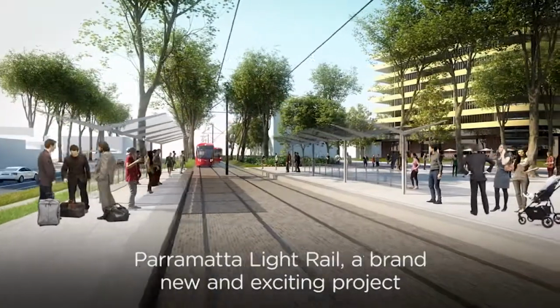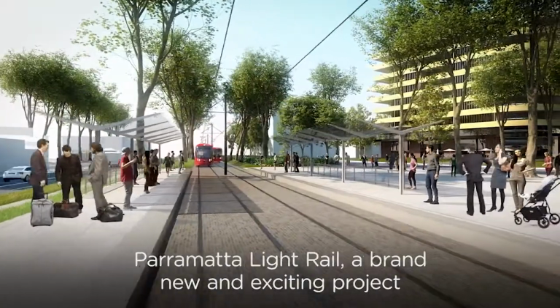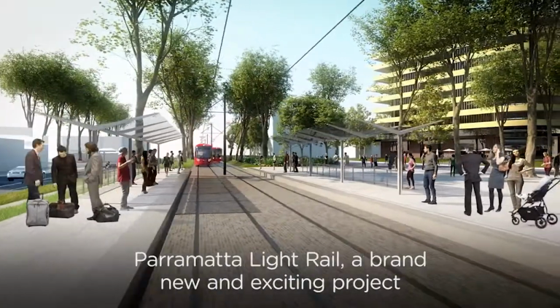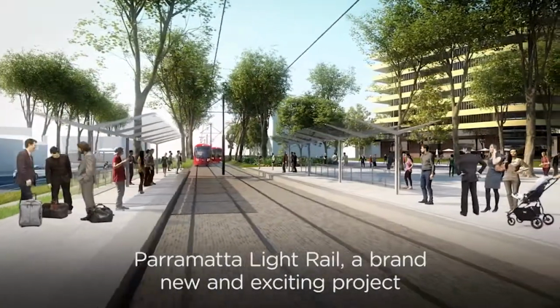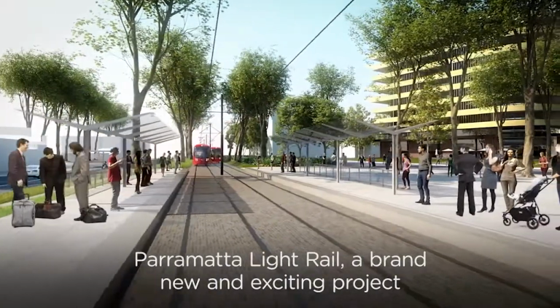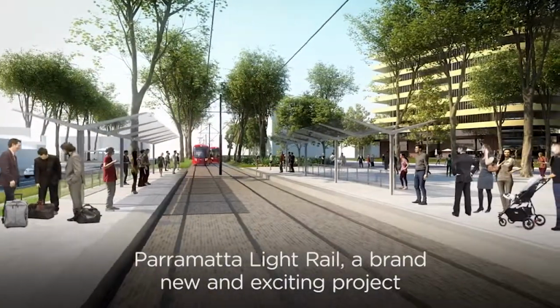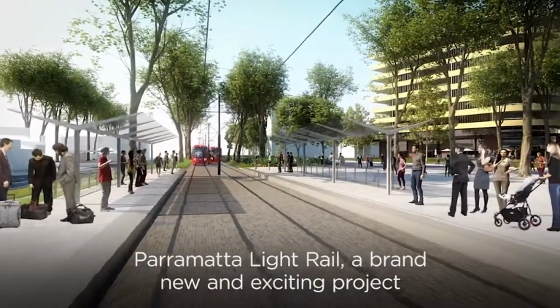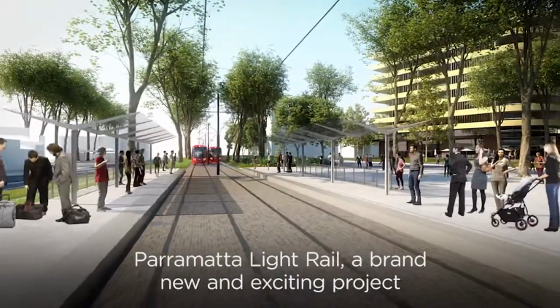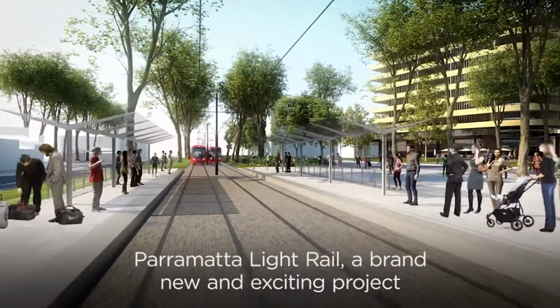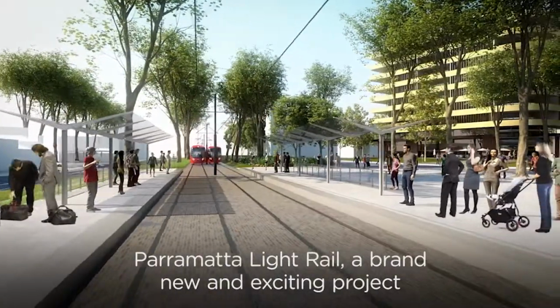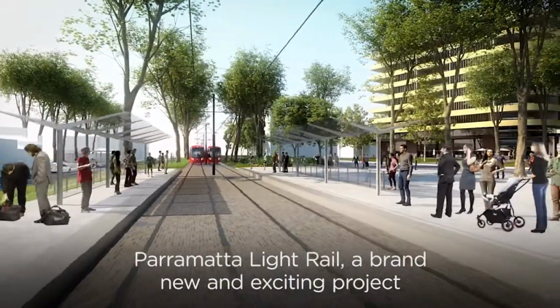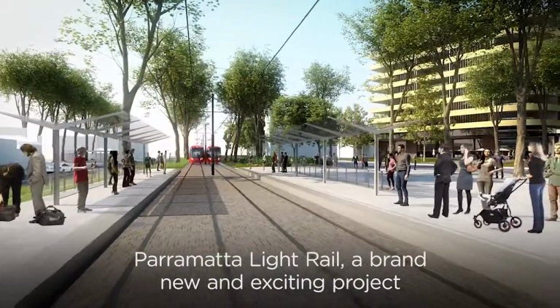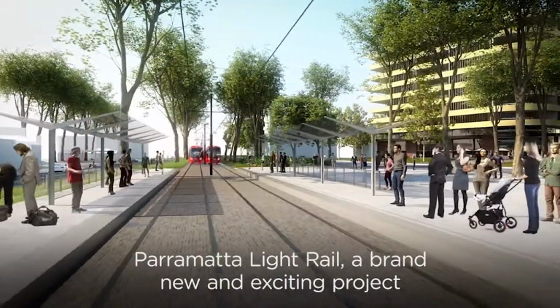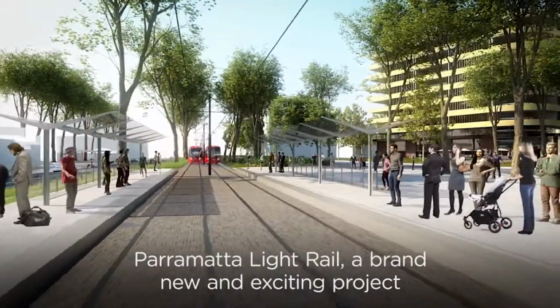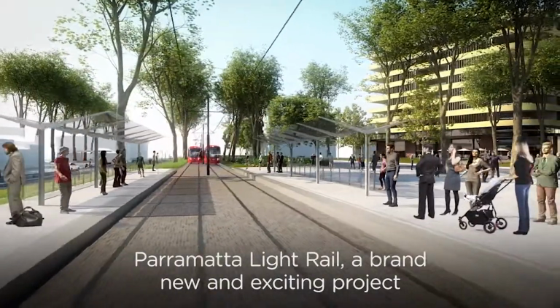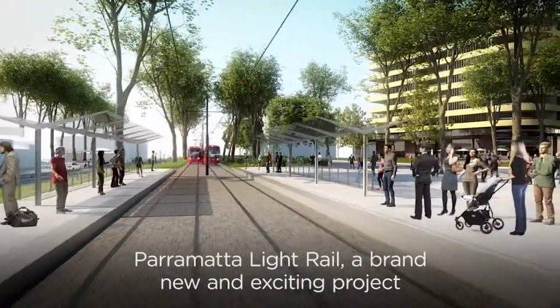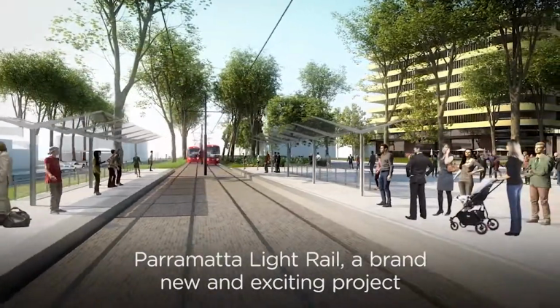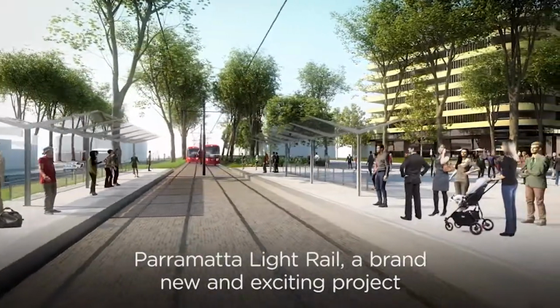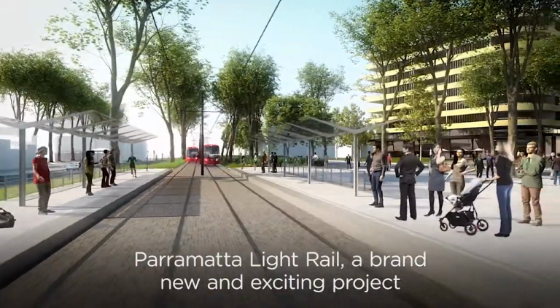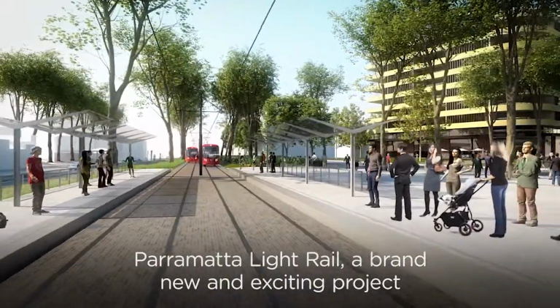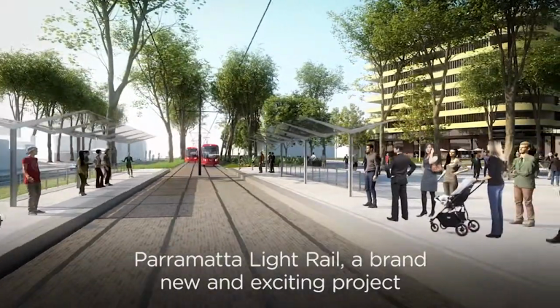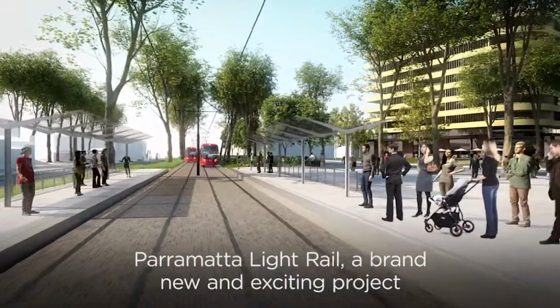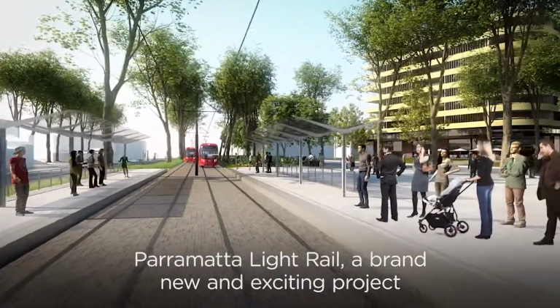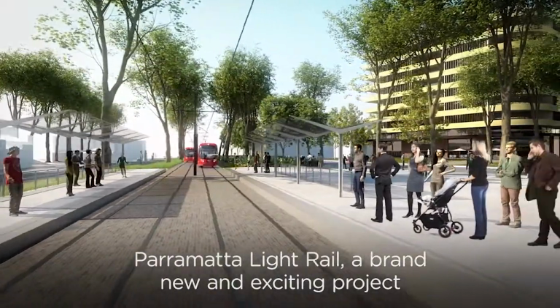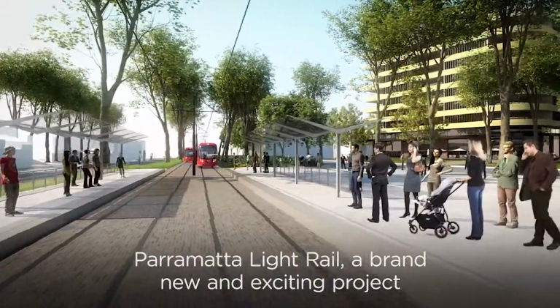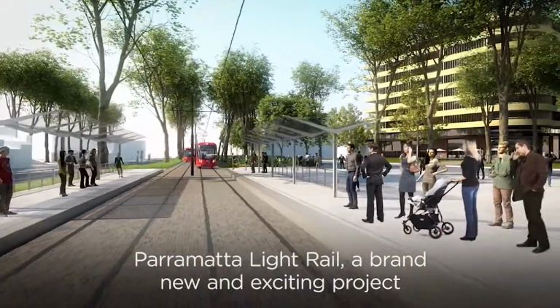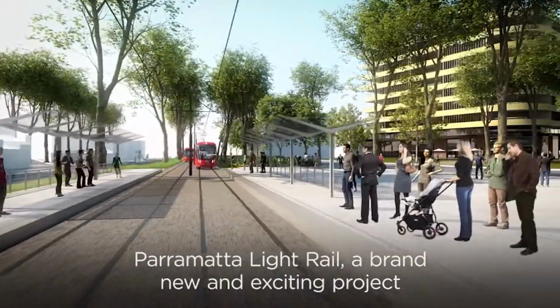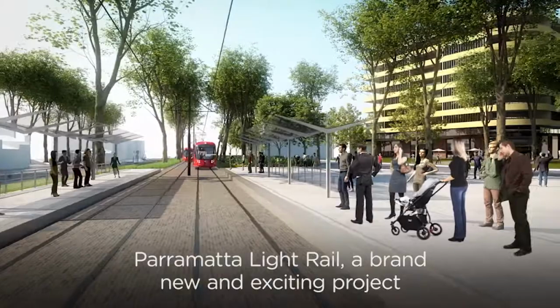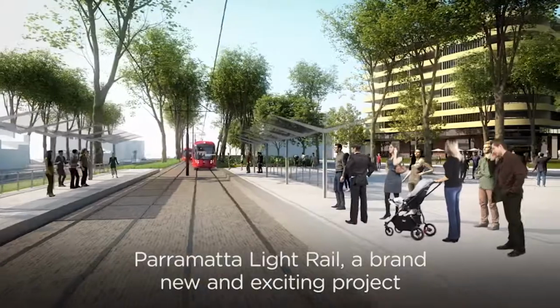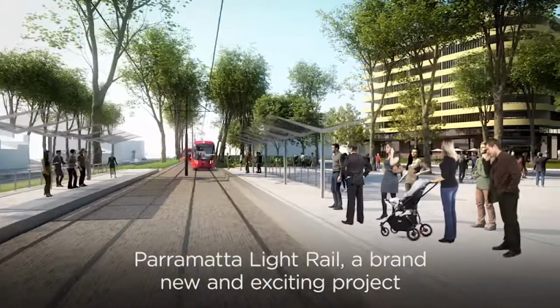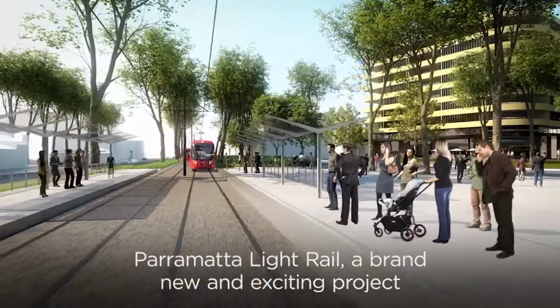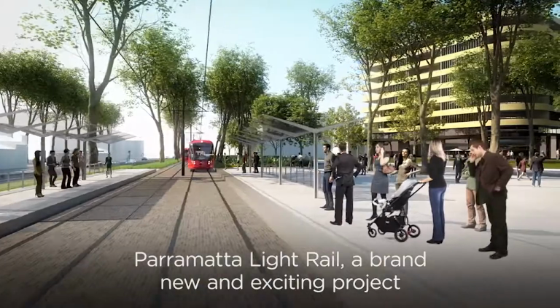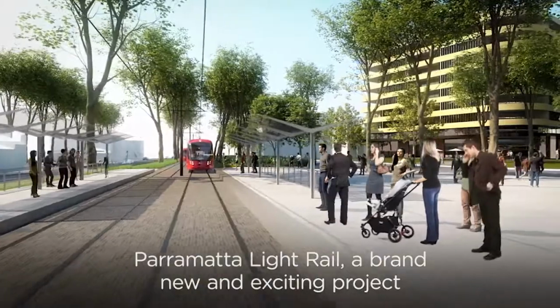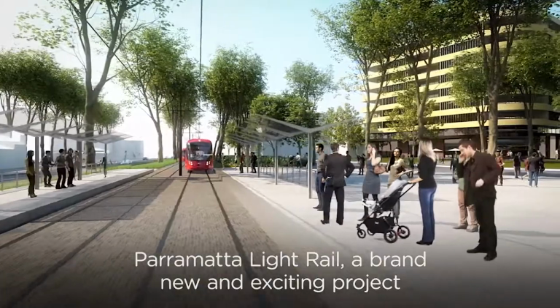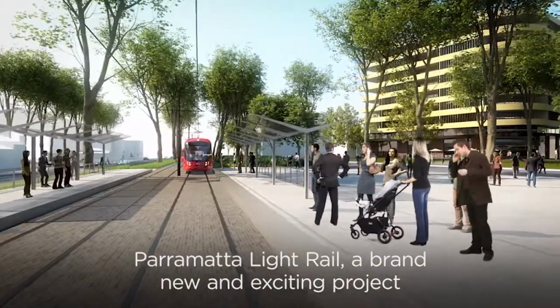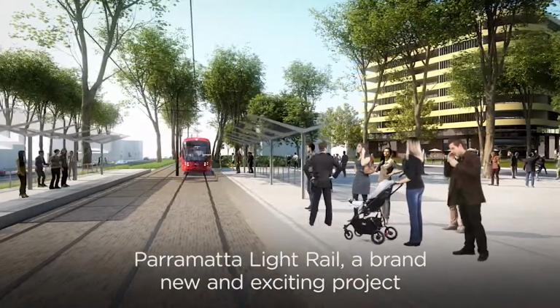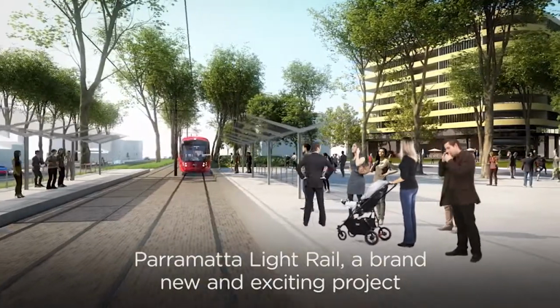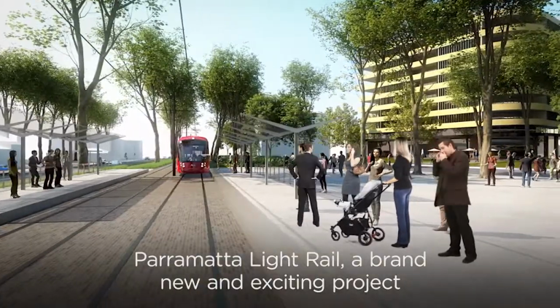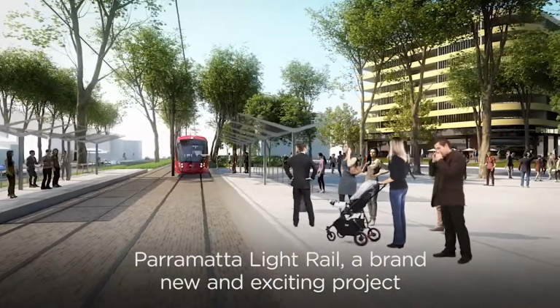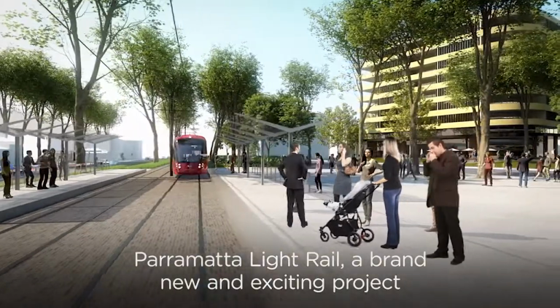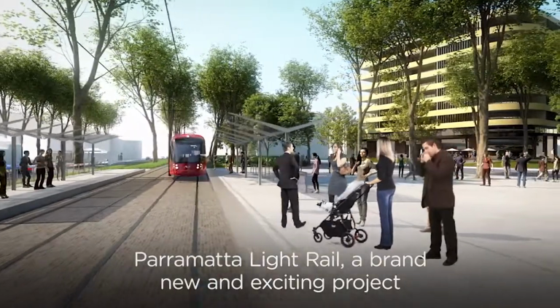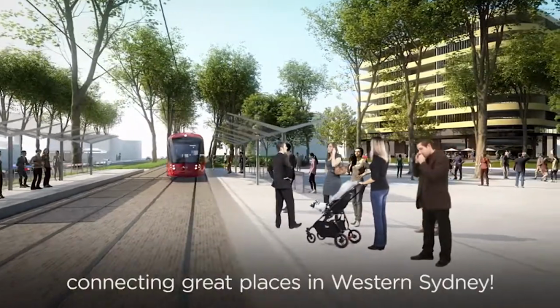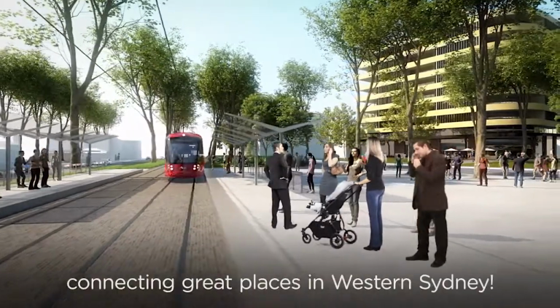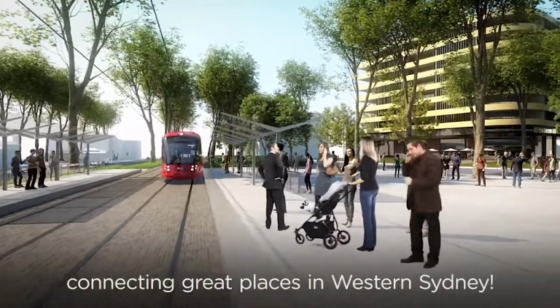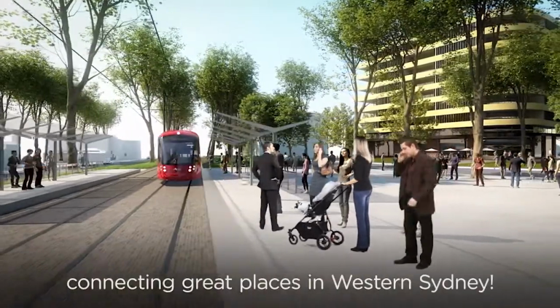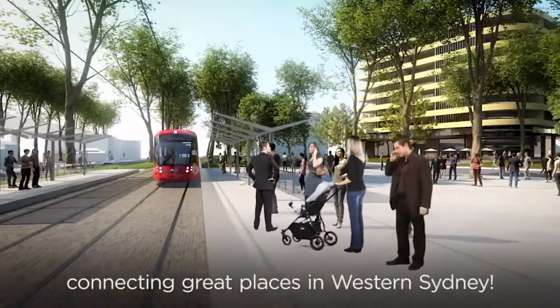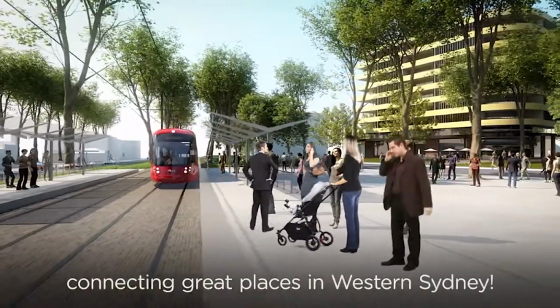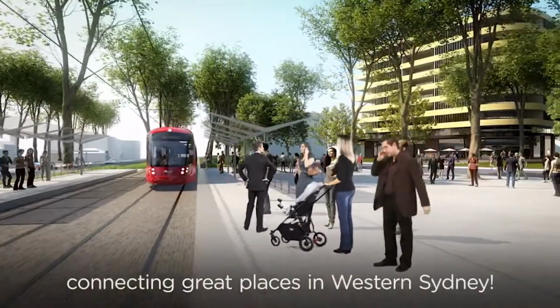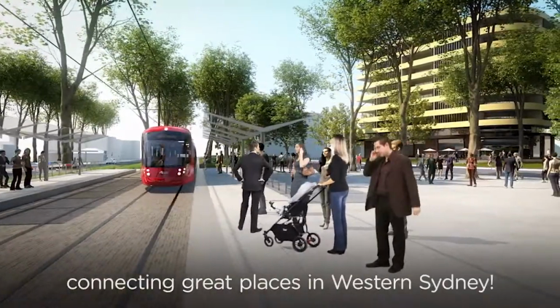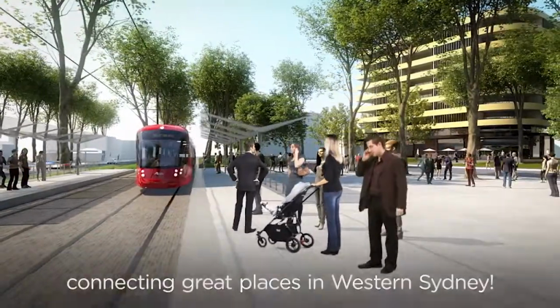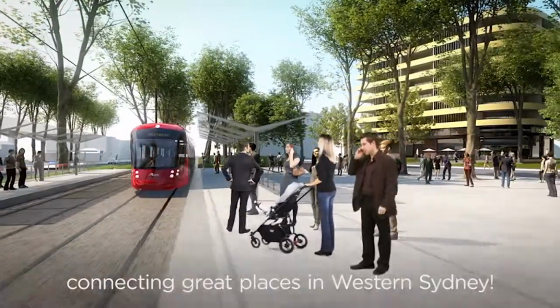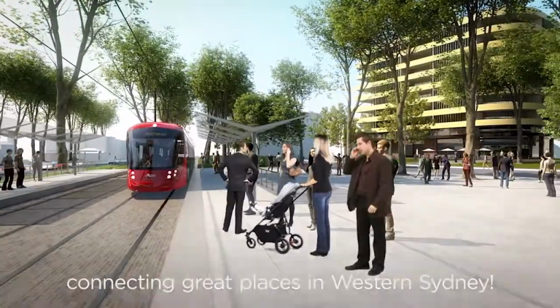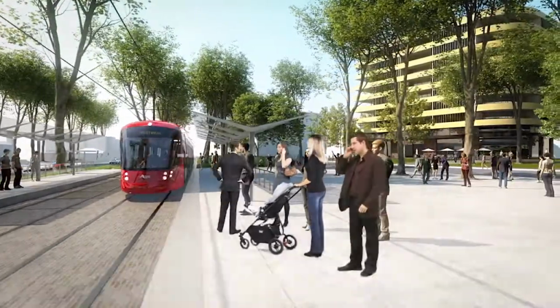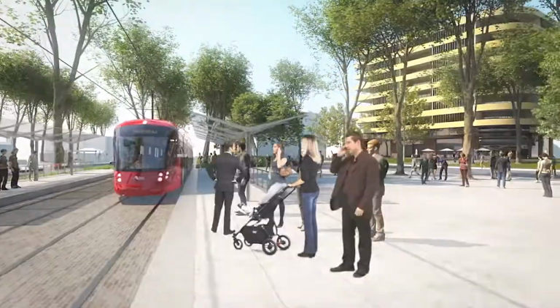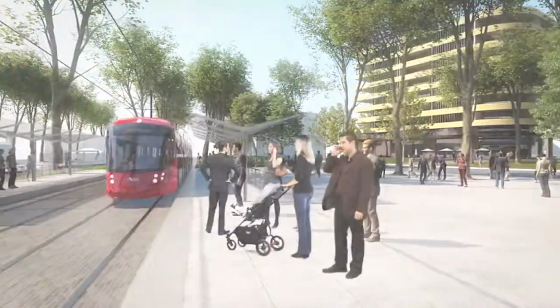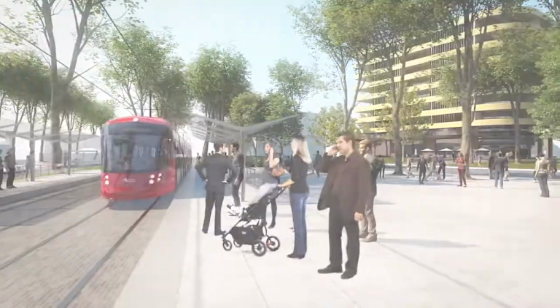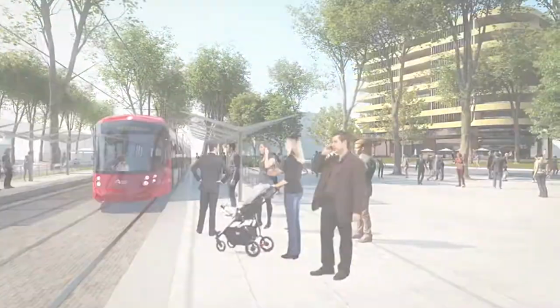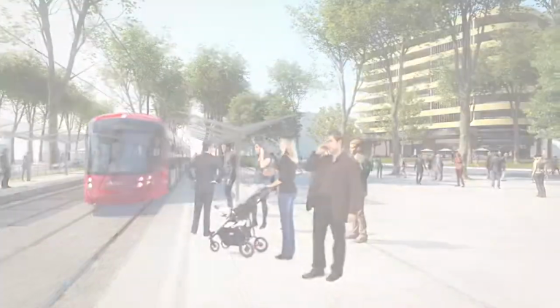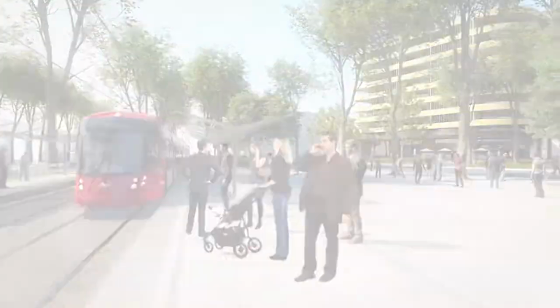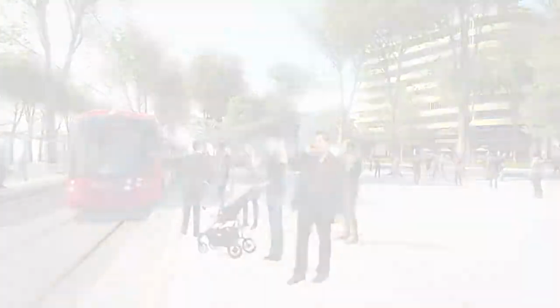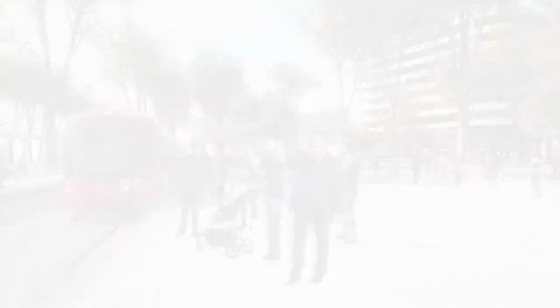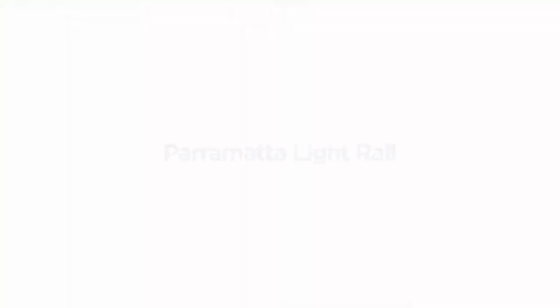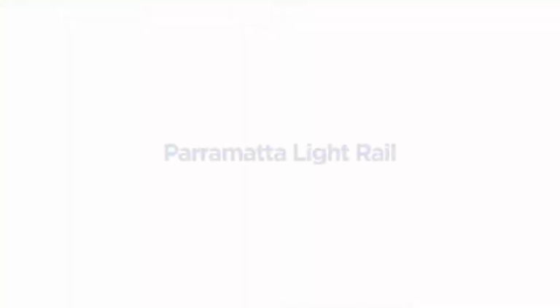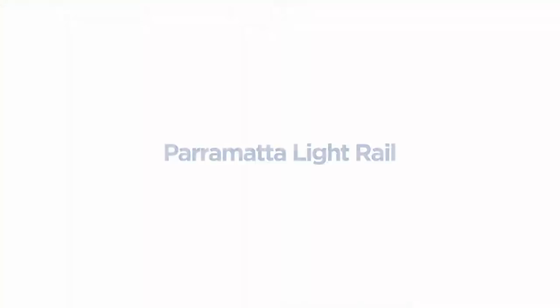Parramatta Light Rail — a brand new and exciting project connecting great places in Western Sydney.